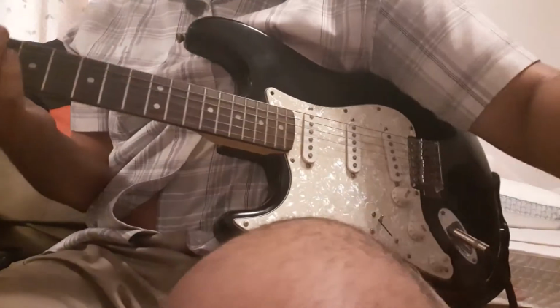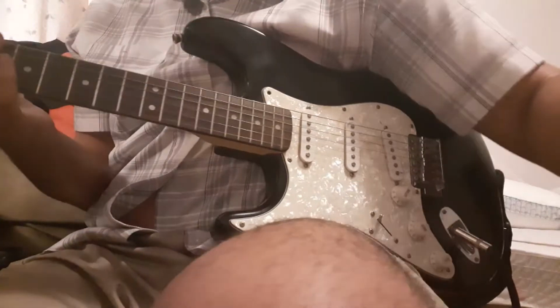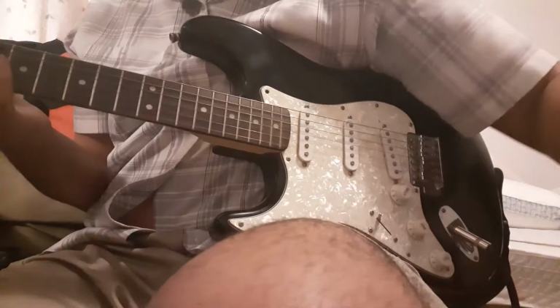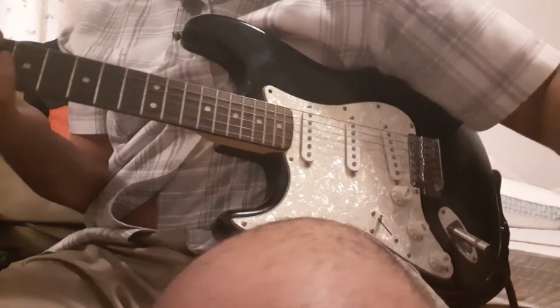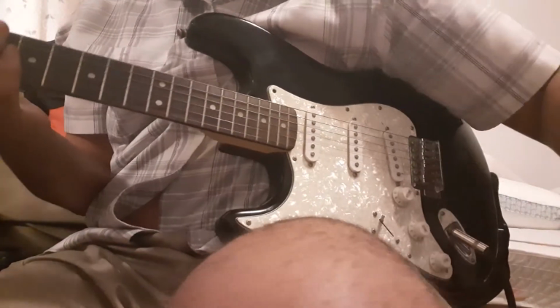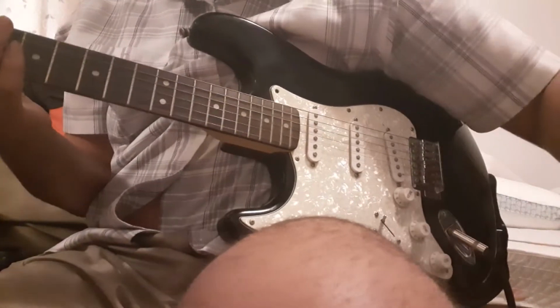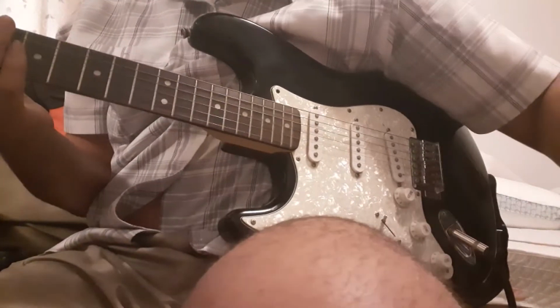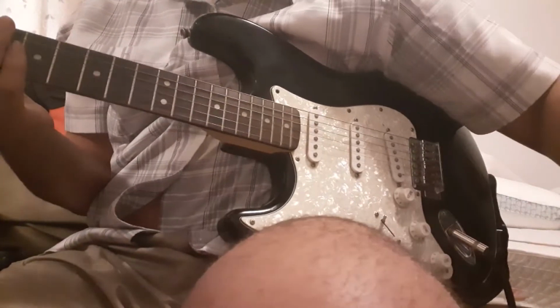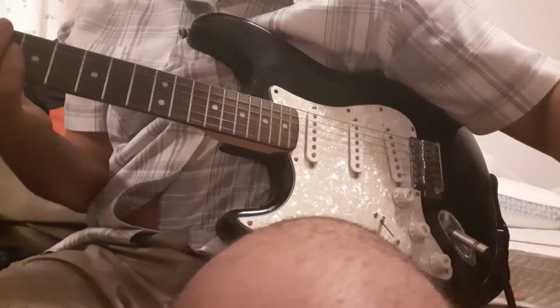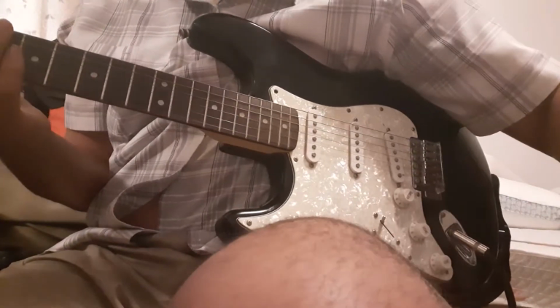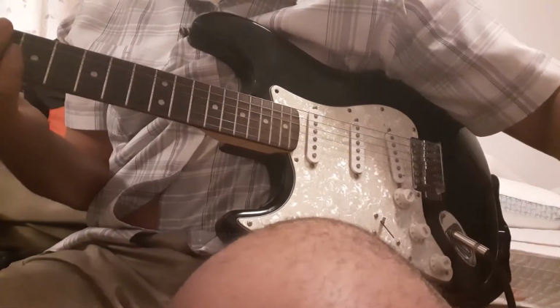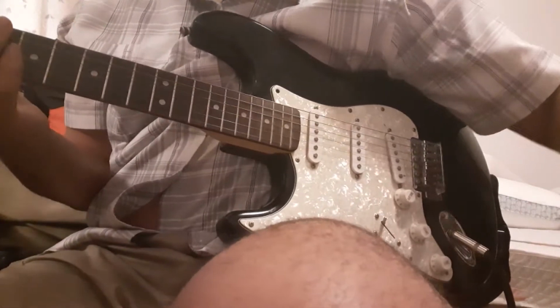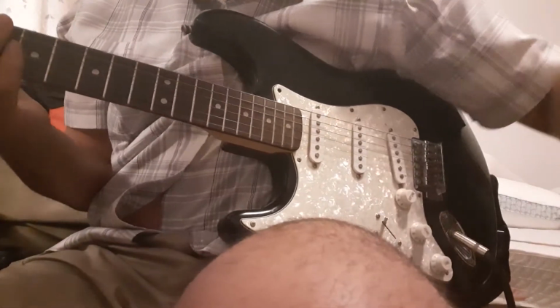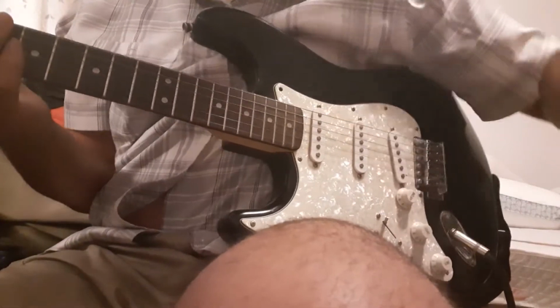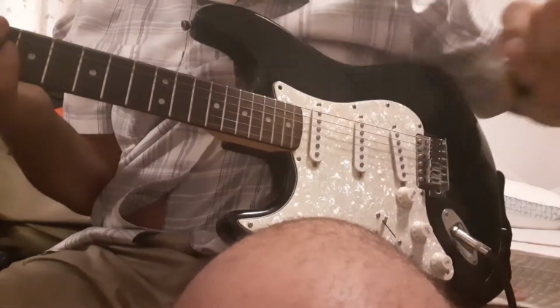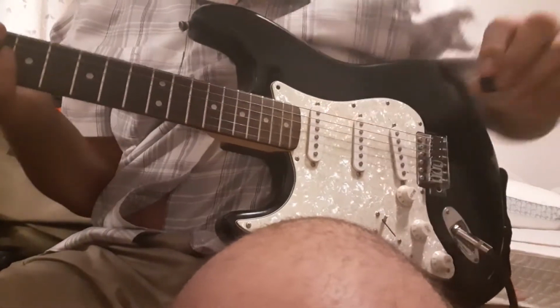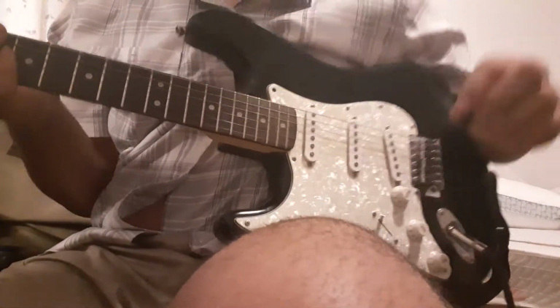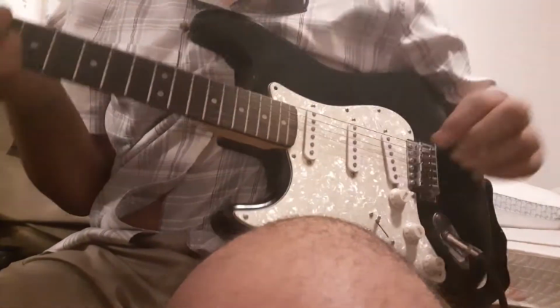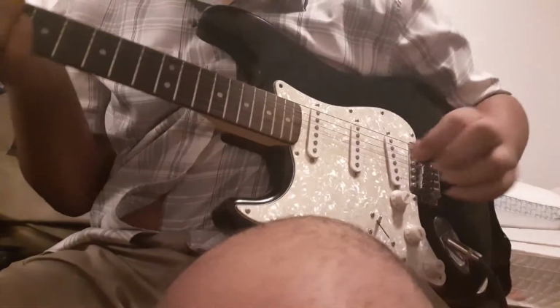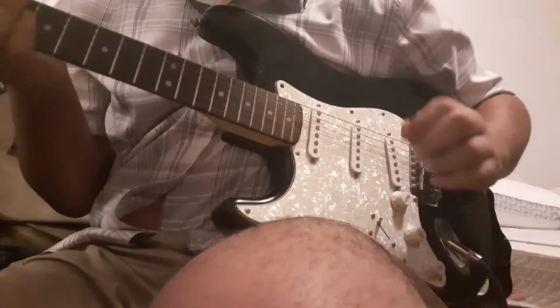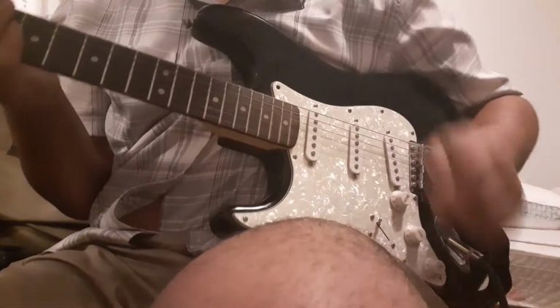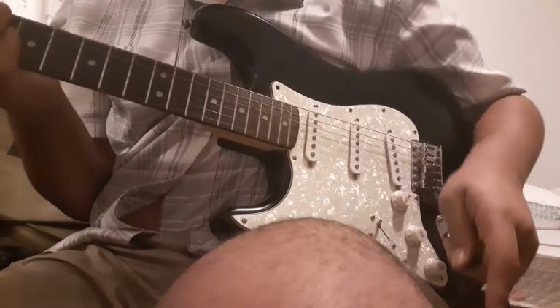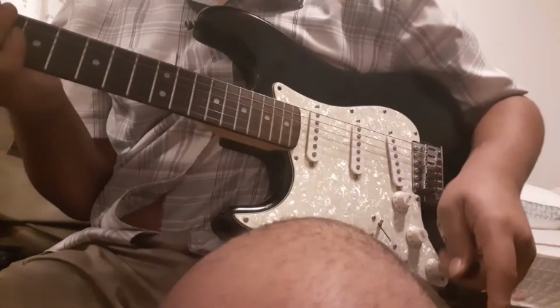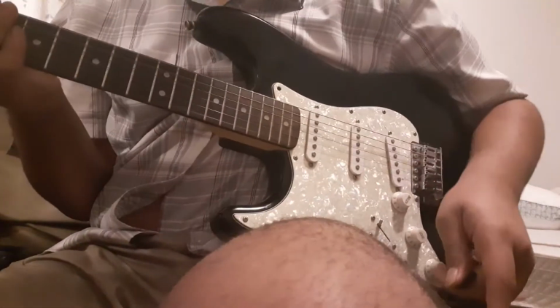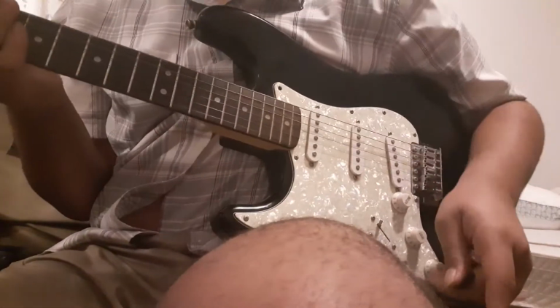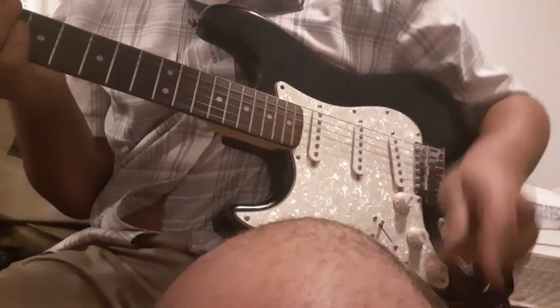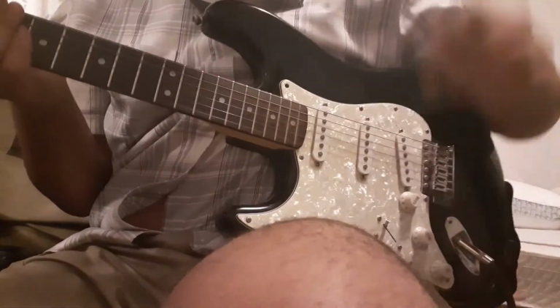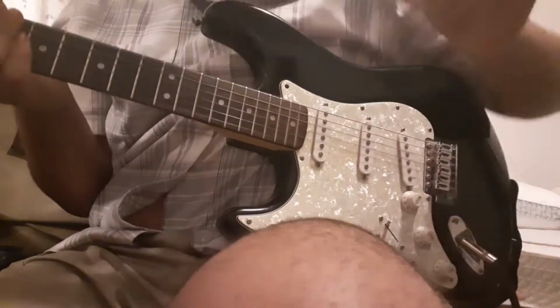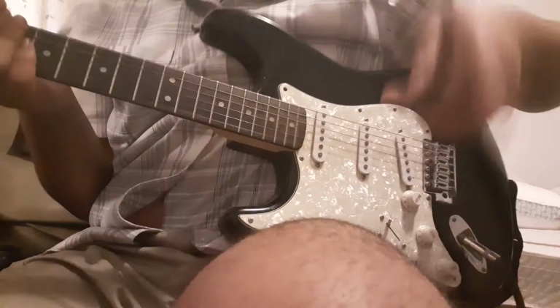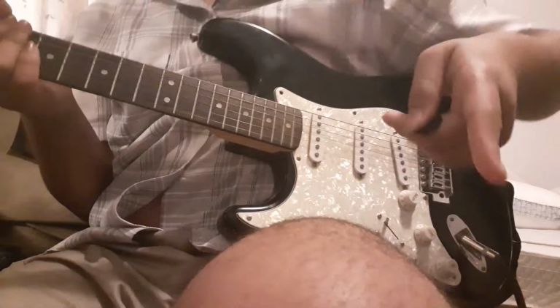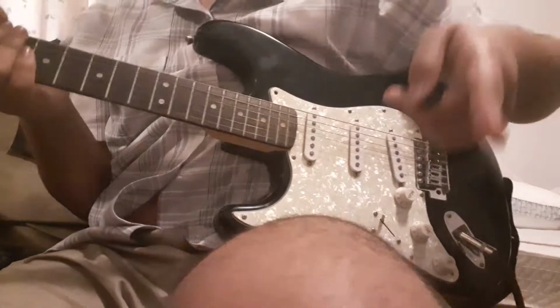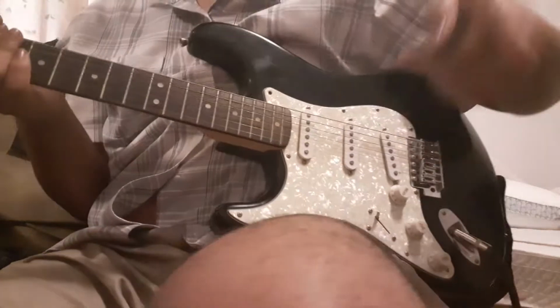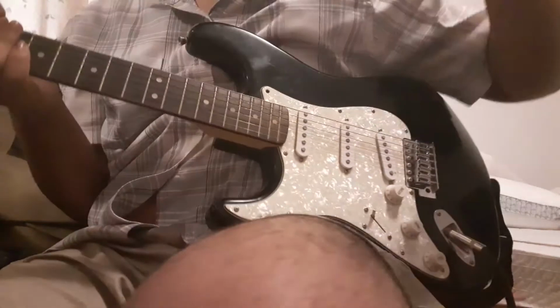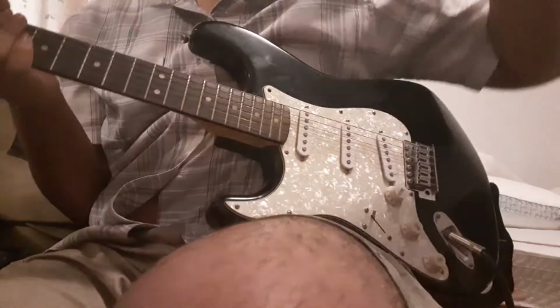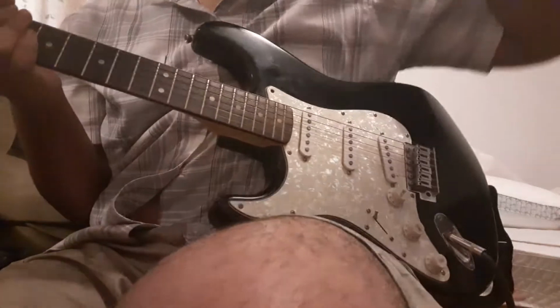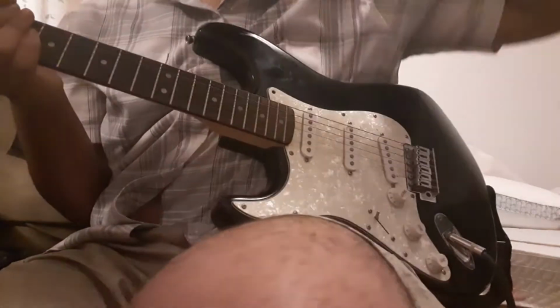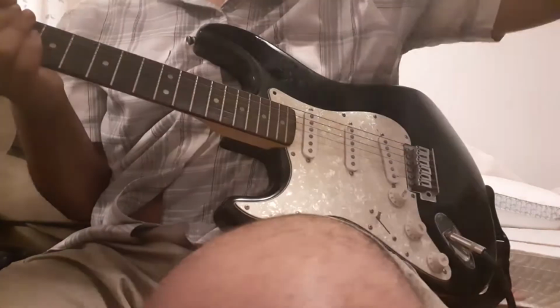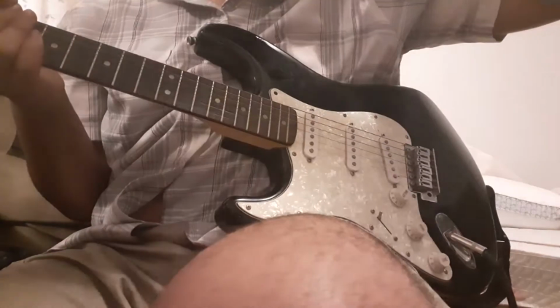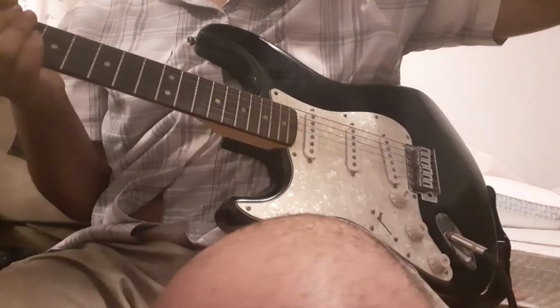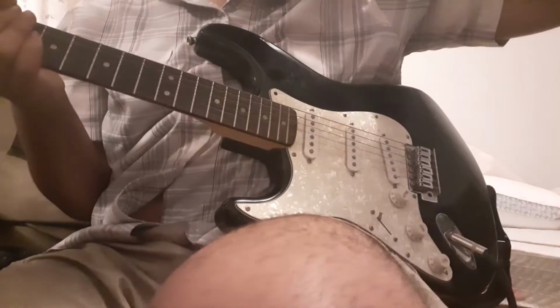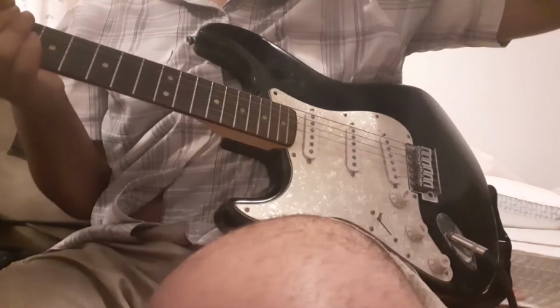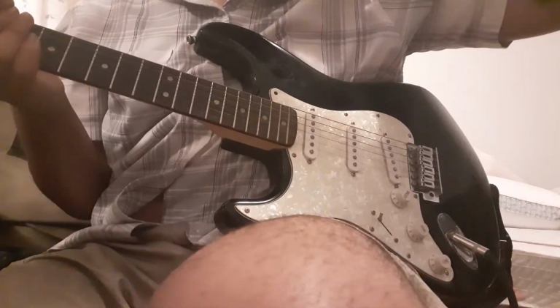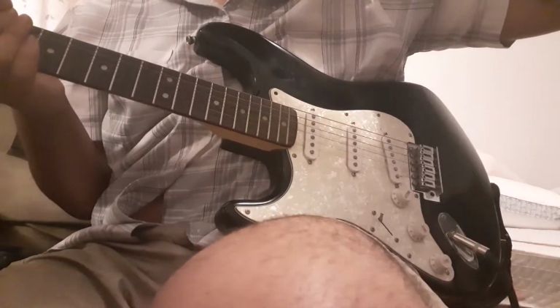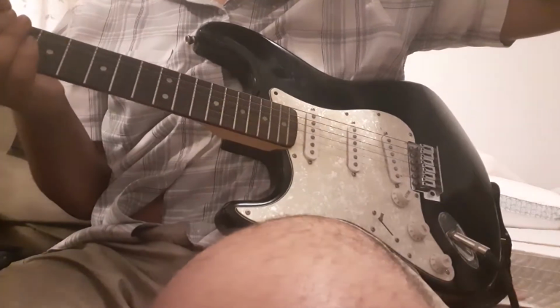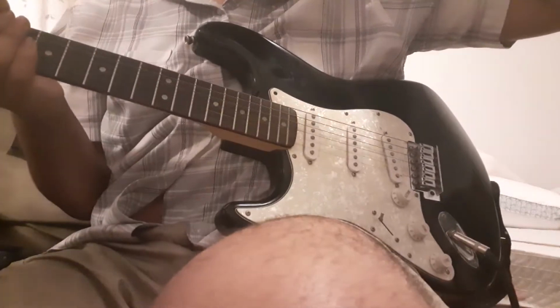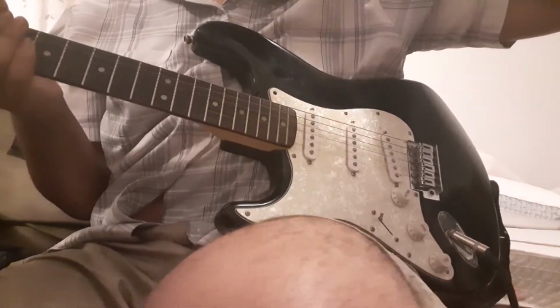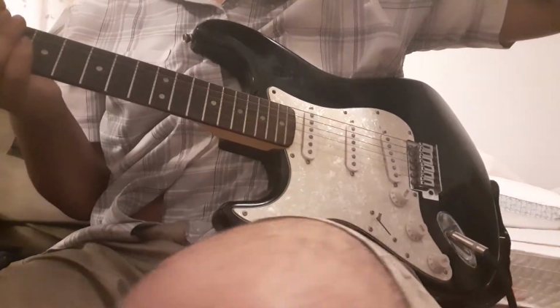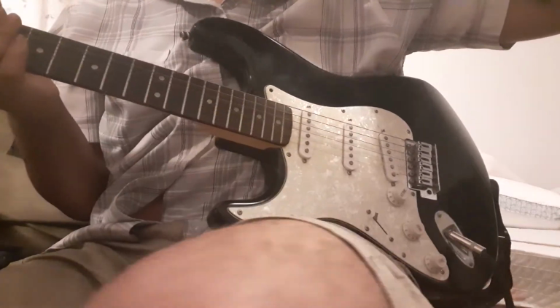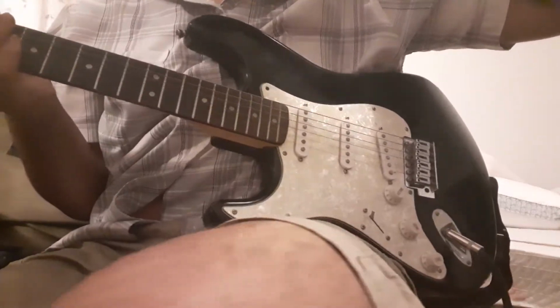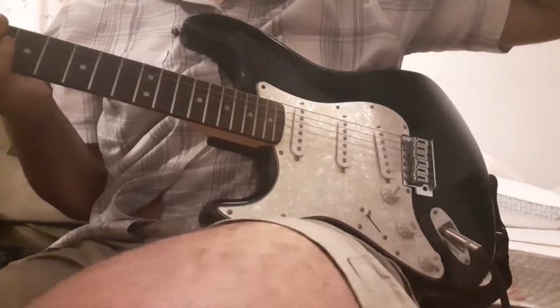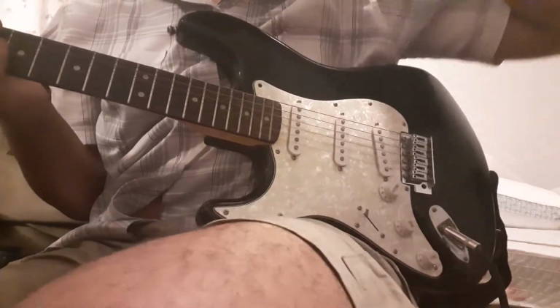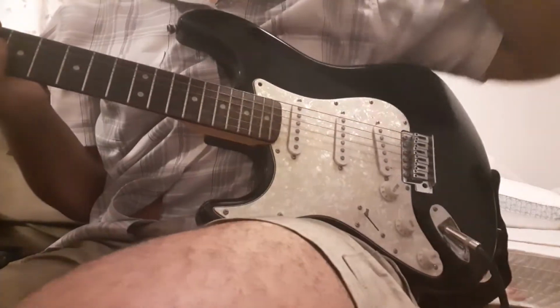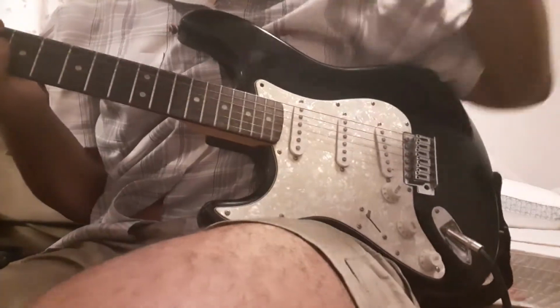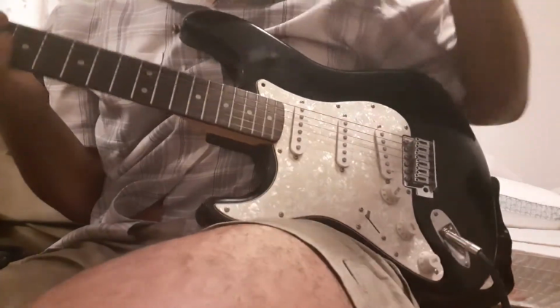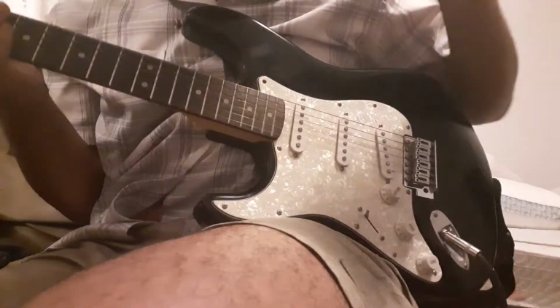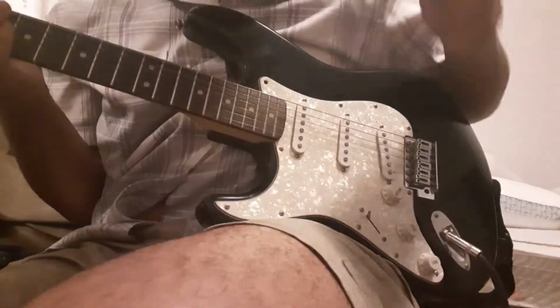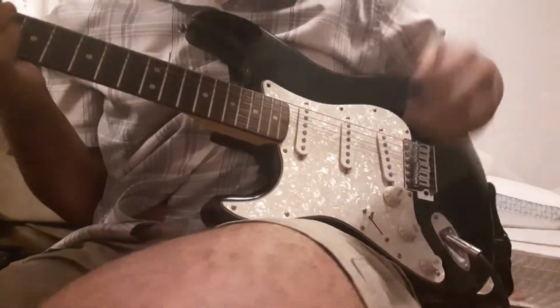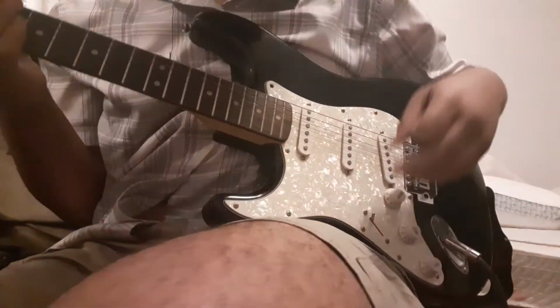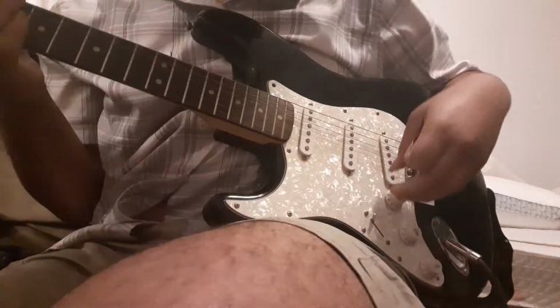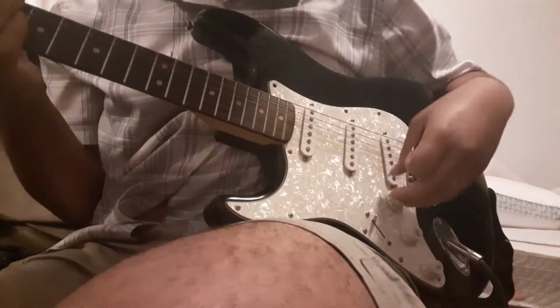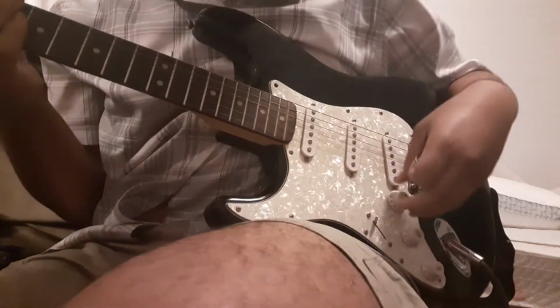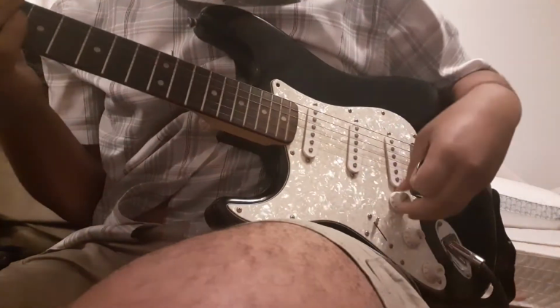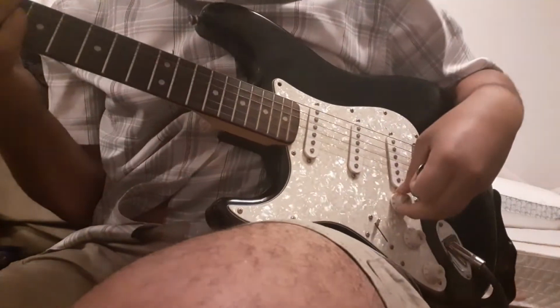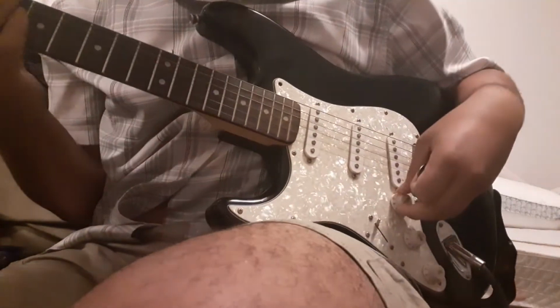Hey guys, this is a tutorial on how to play Cruising to the Park by Deron Jones and the Indications.